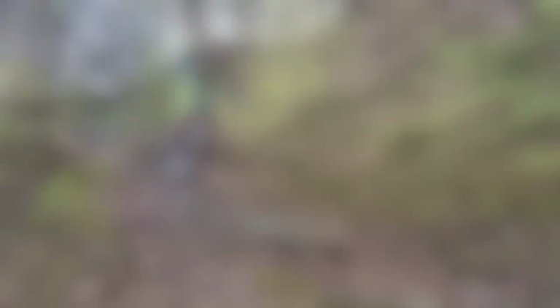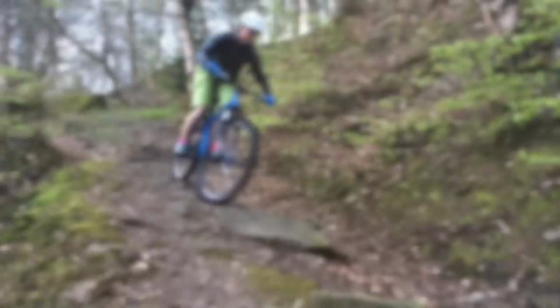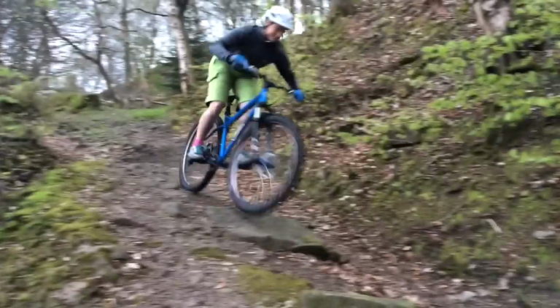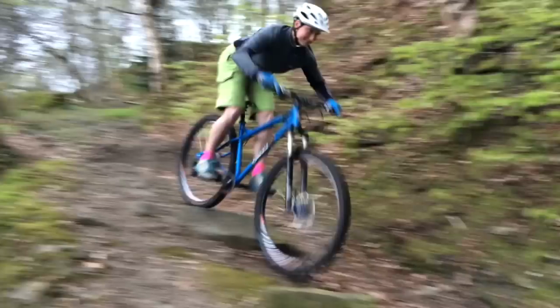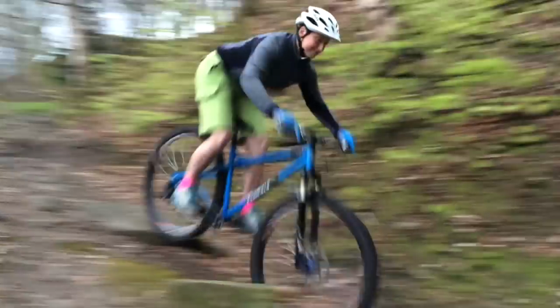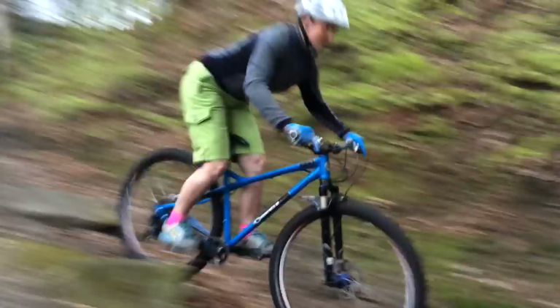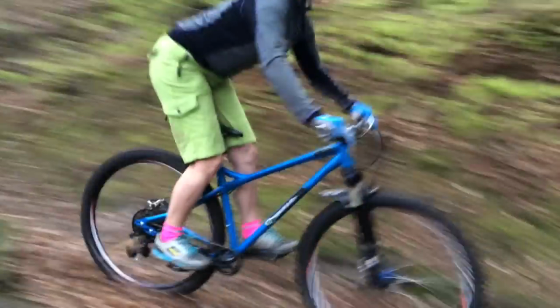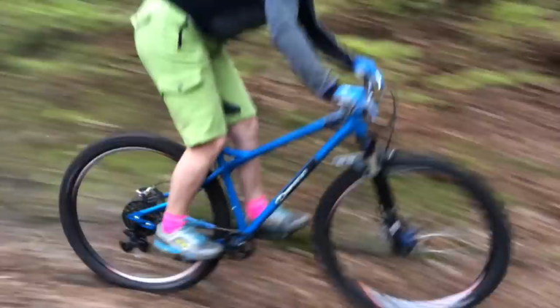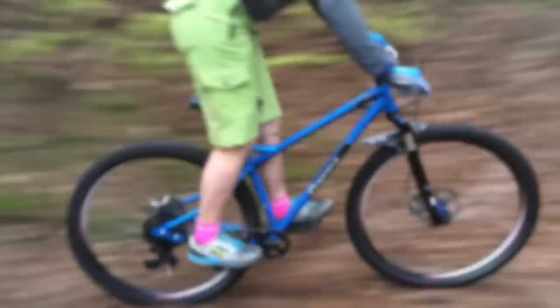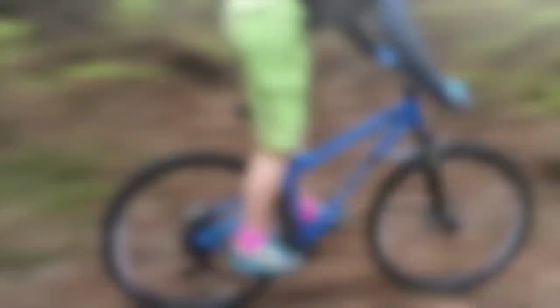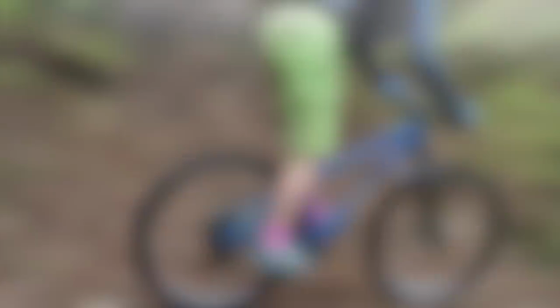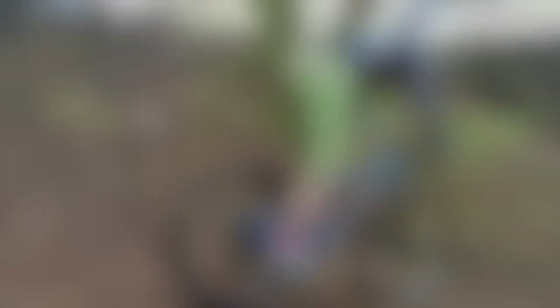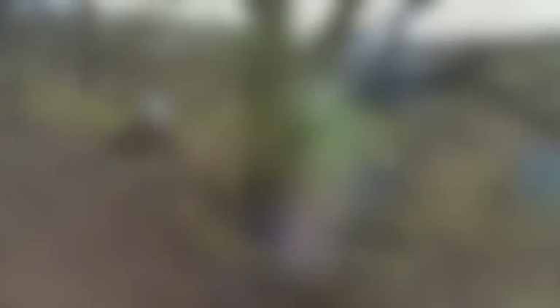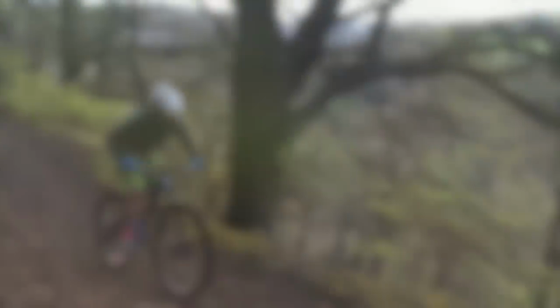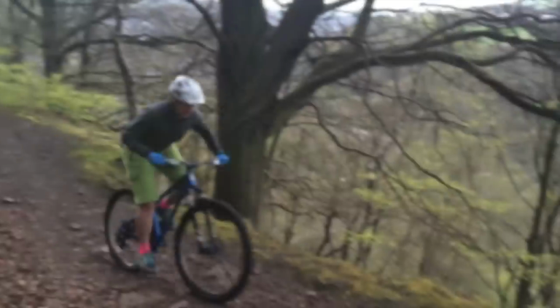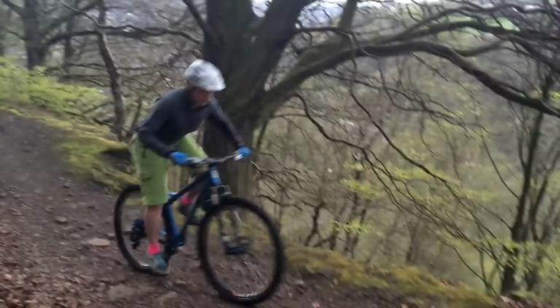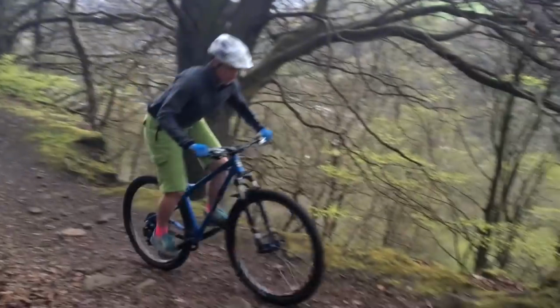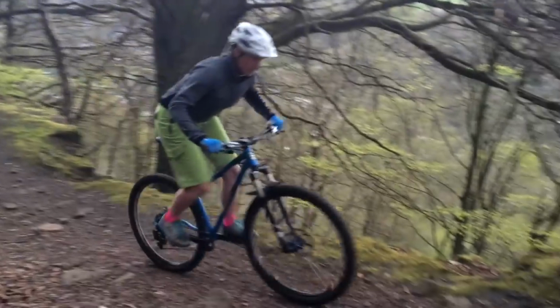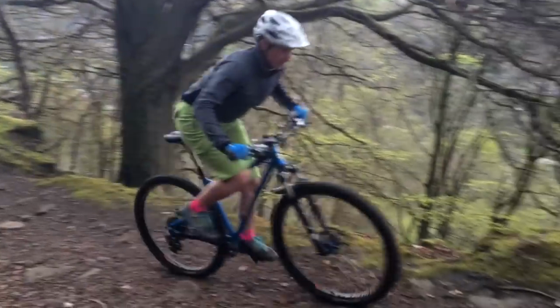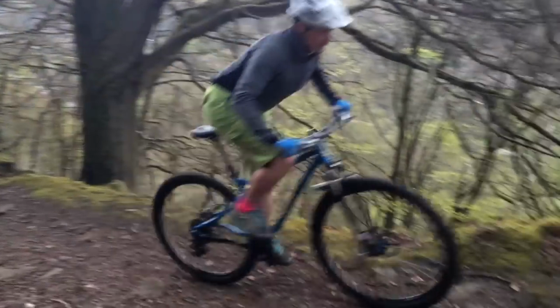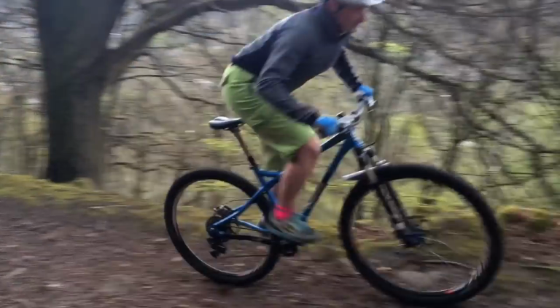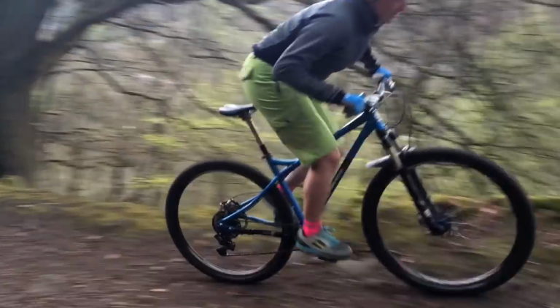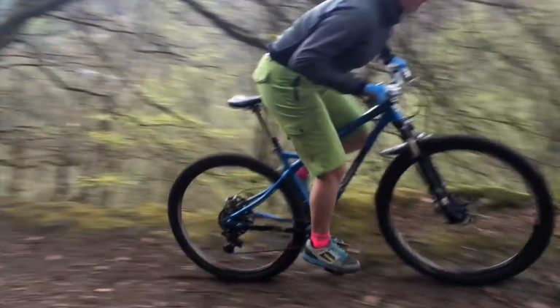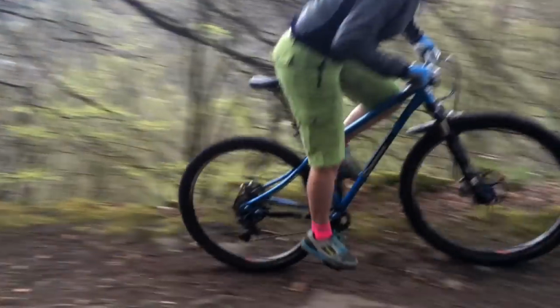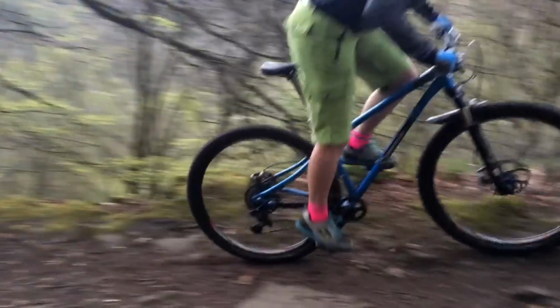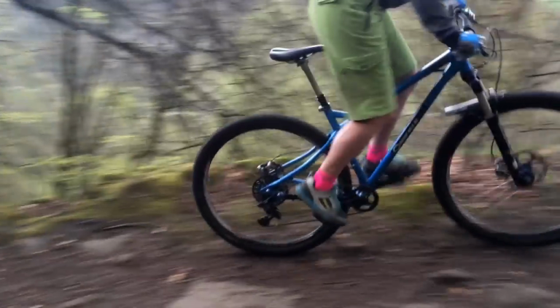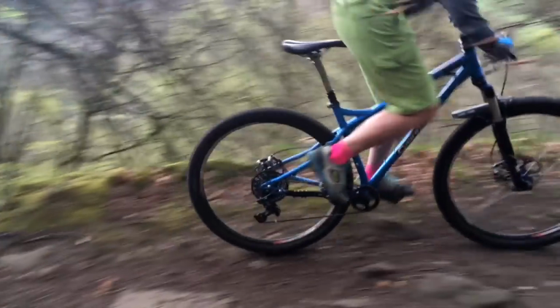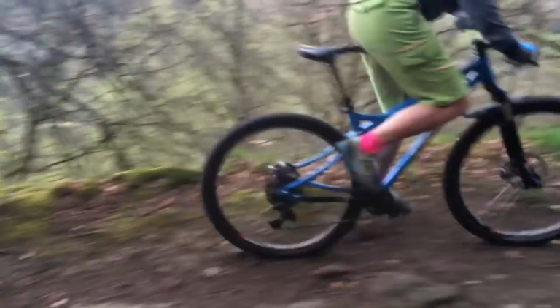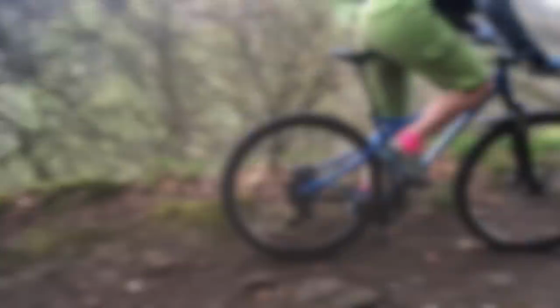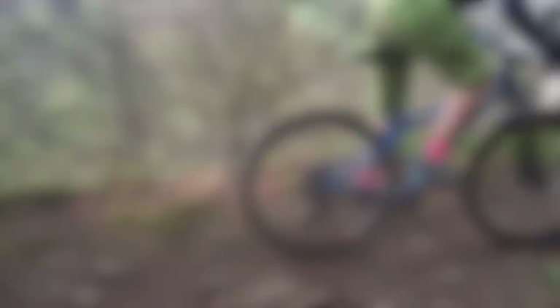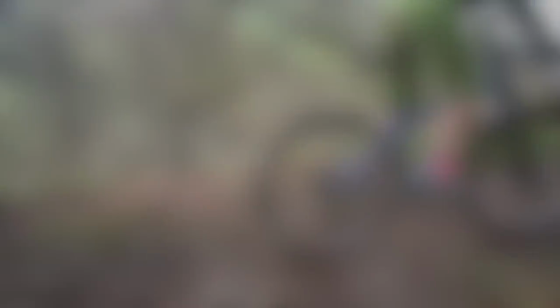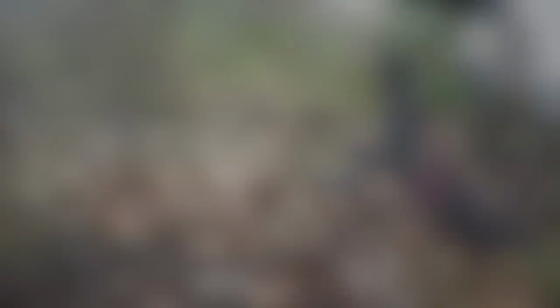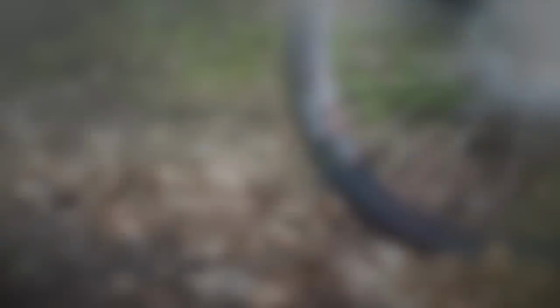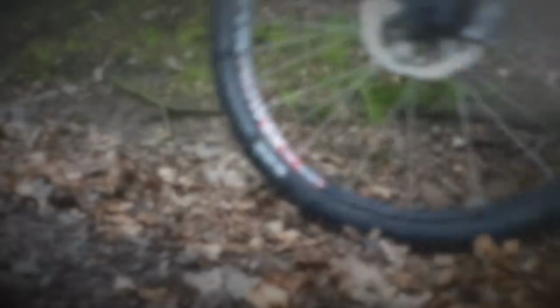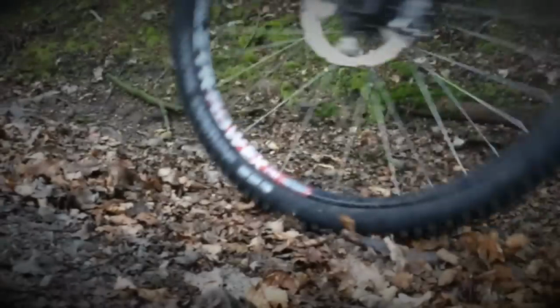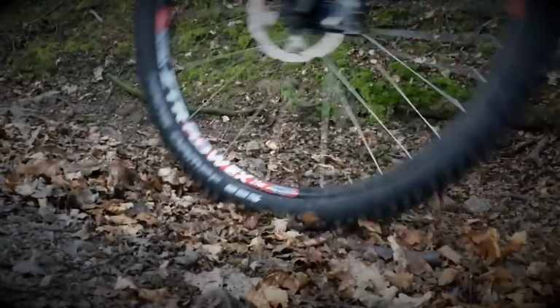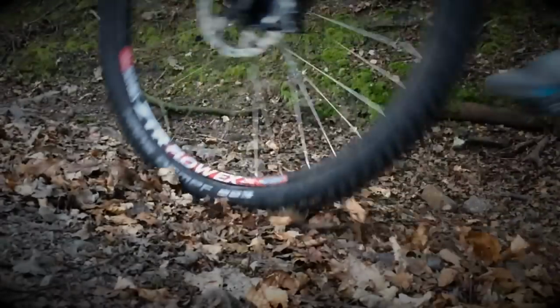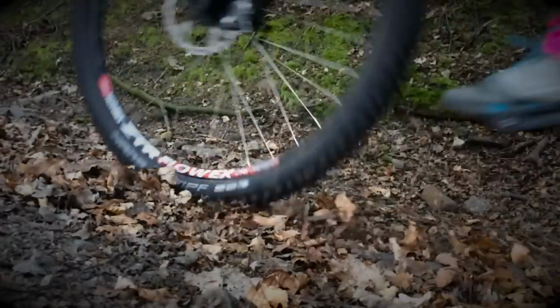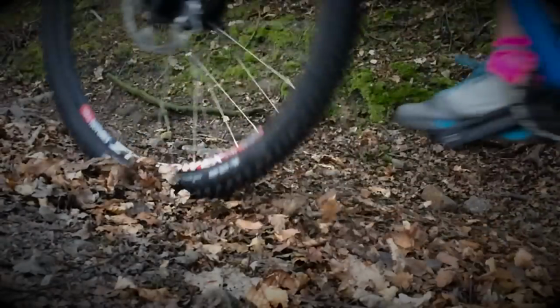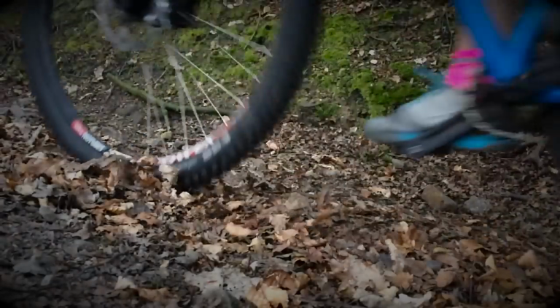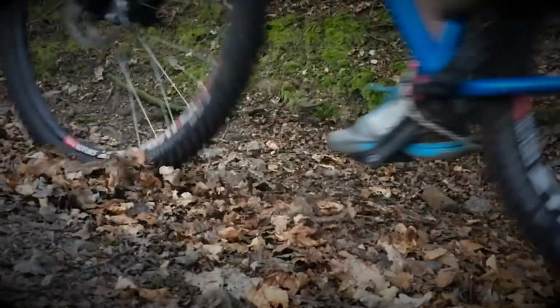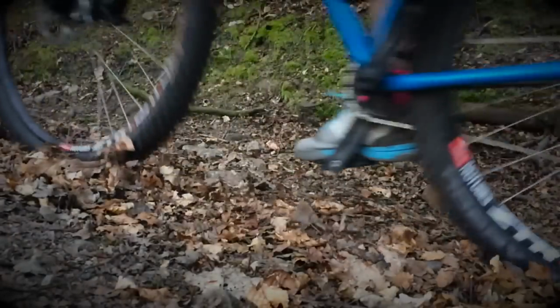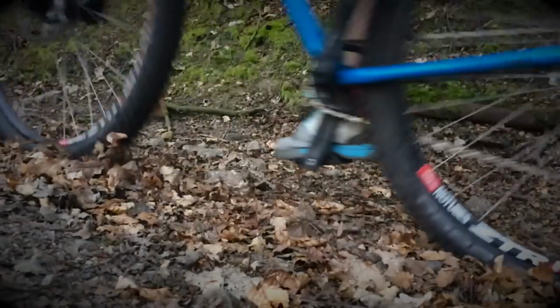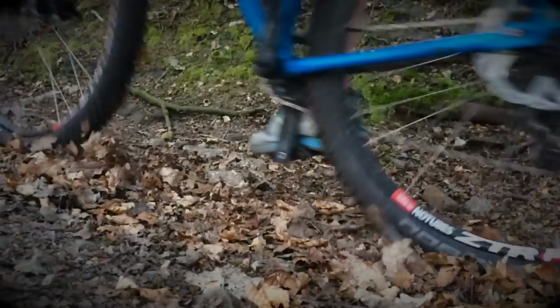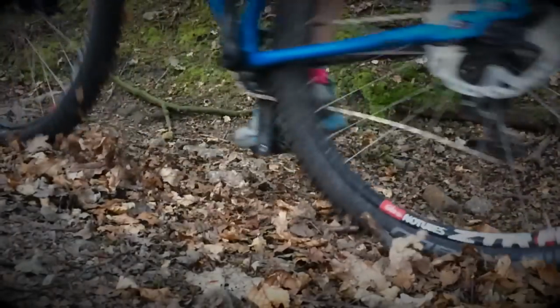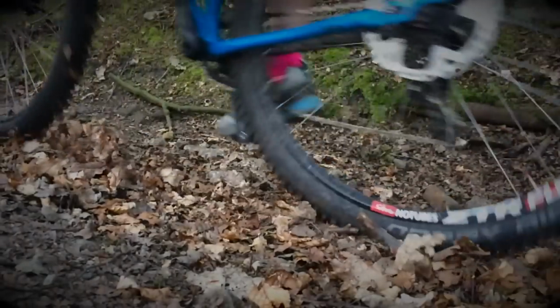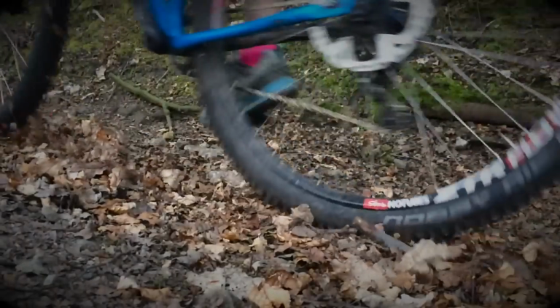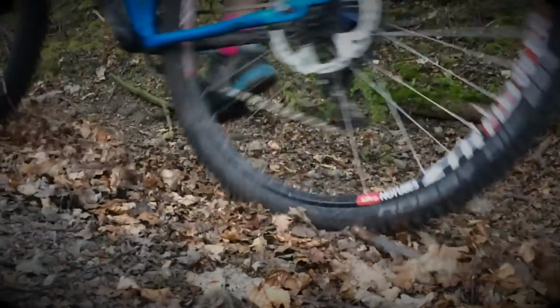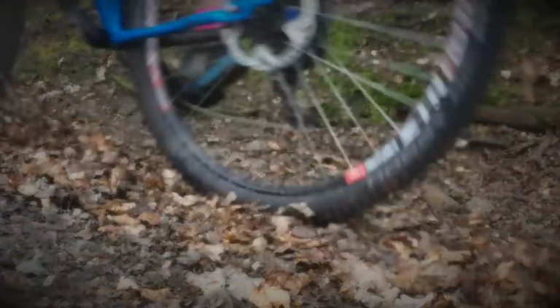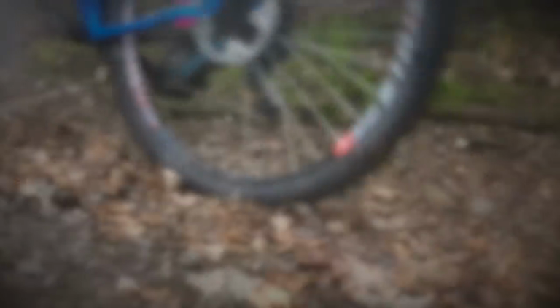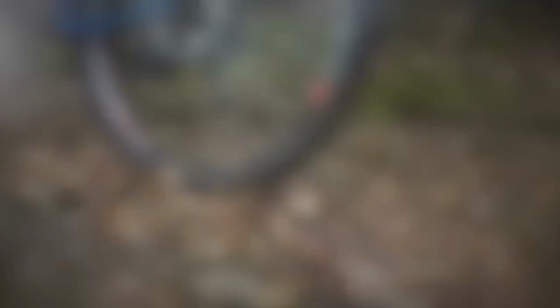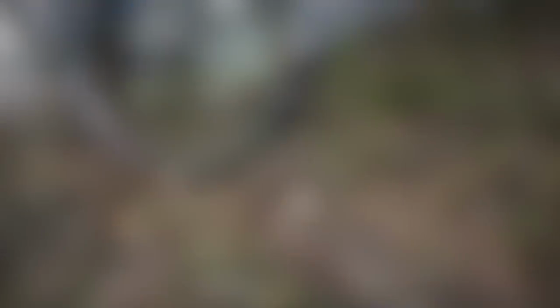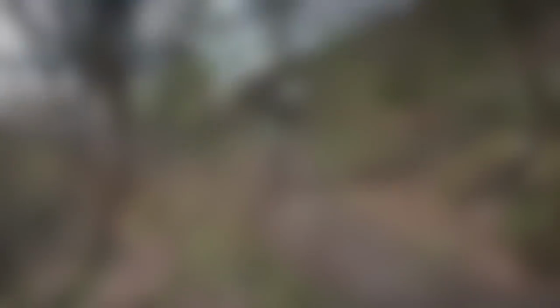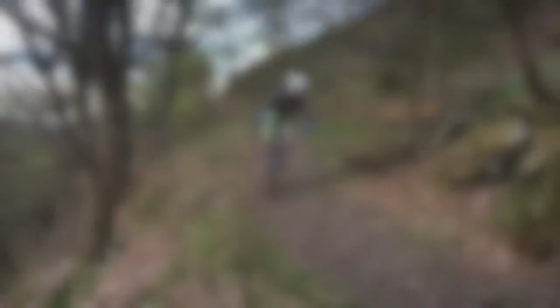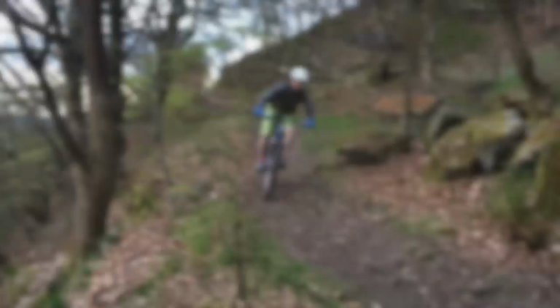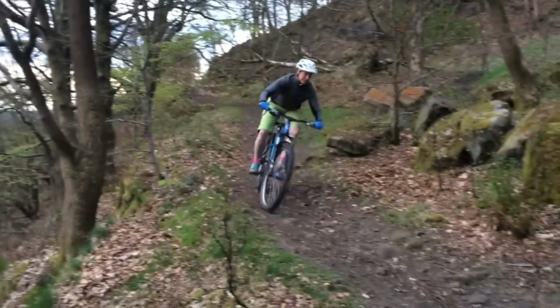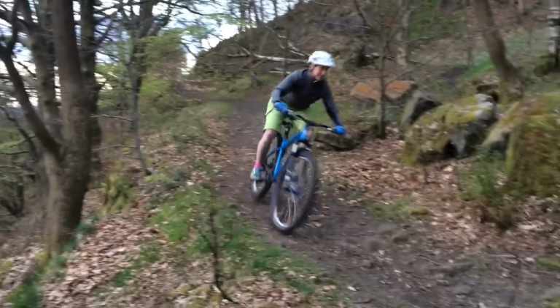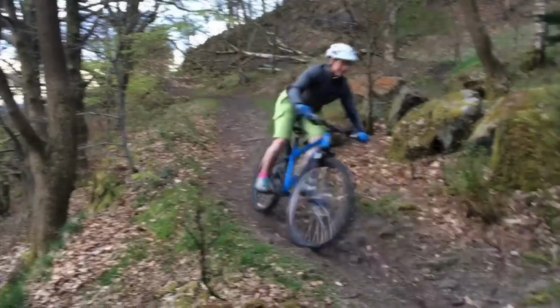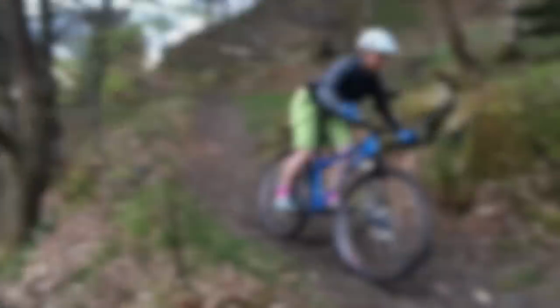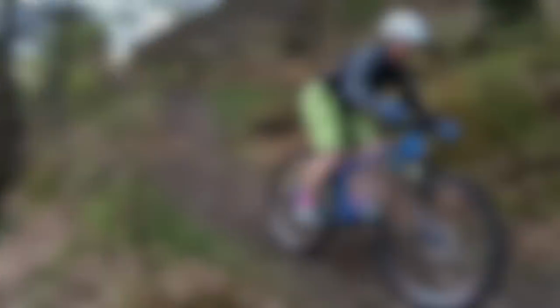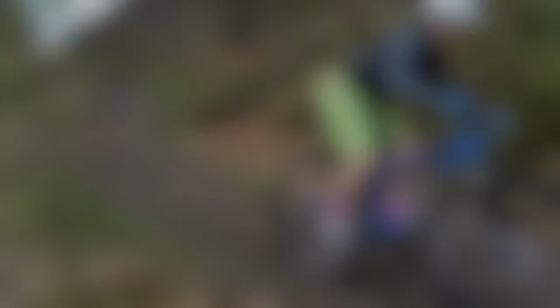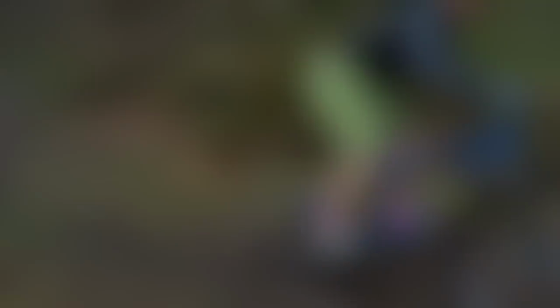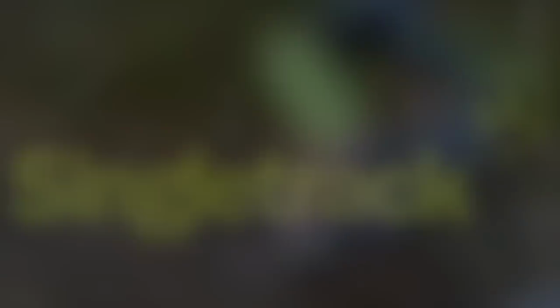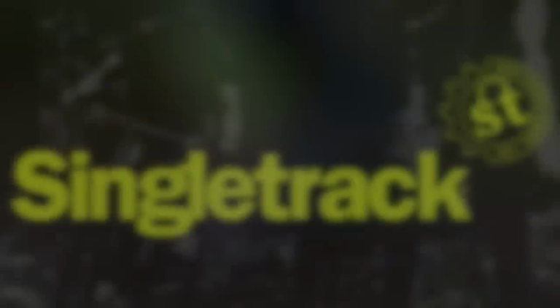Overall we've really enjoyed our time on the Nimble 9. It embodies all the things we love about a good hardtail in an unusually sharp 29 inch wheeled package.